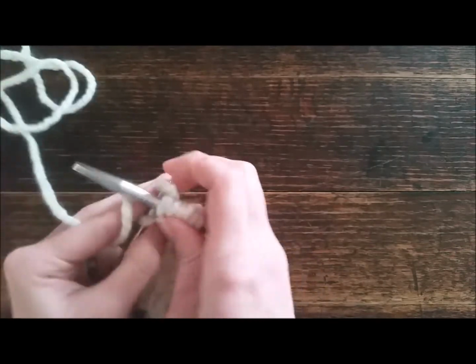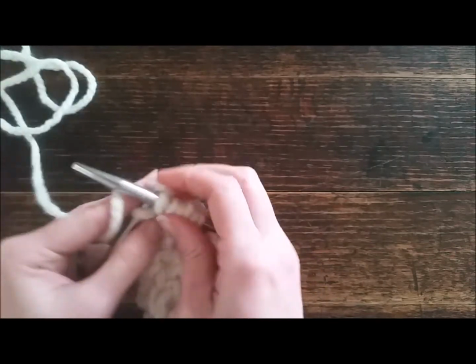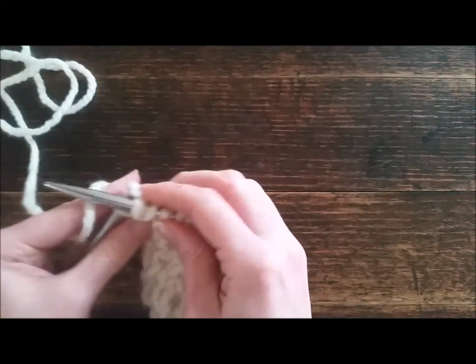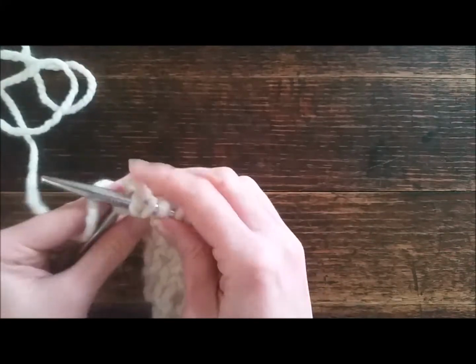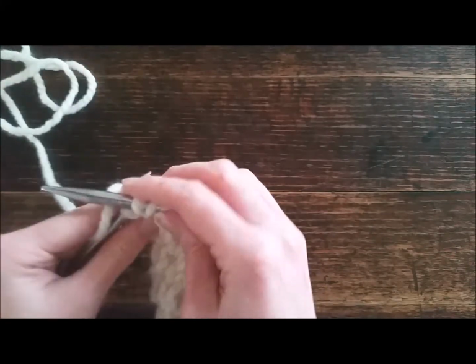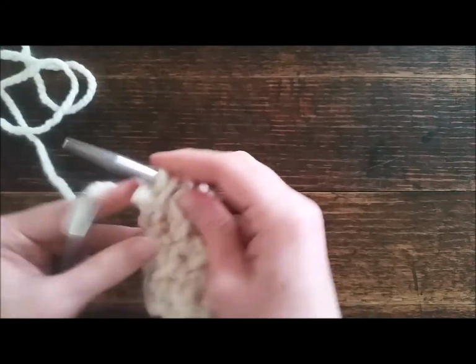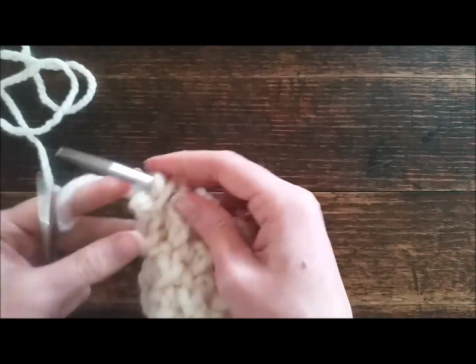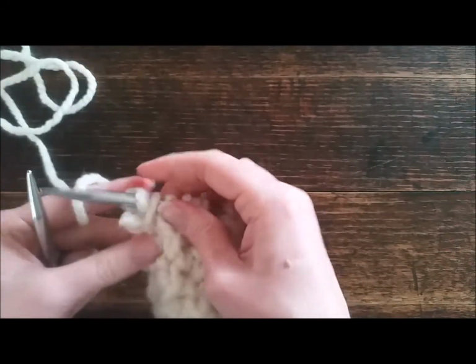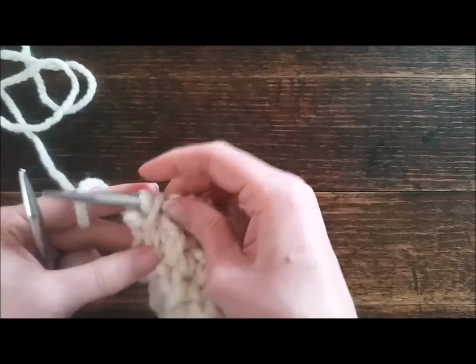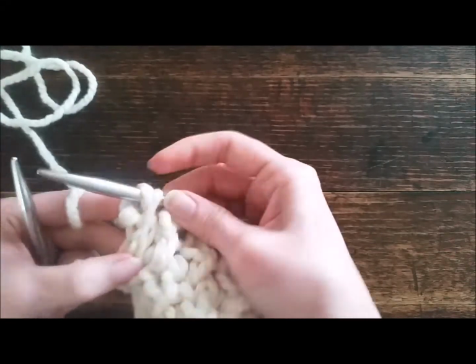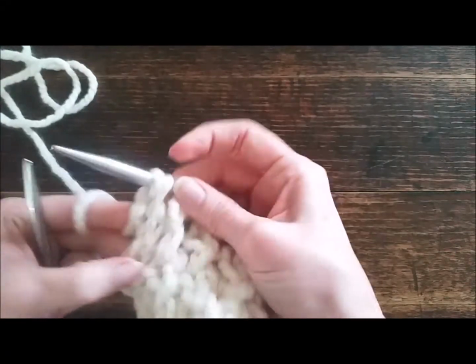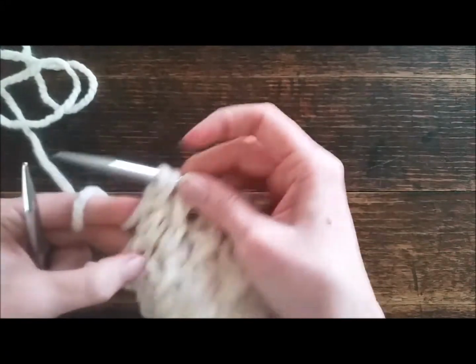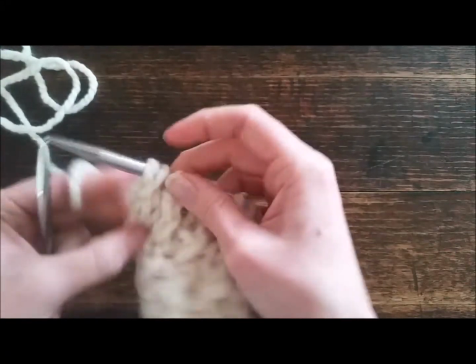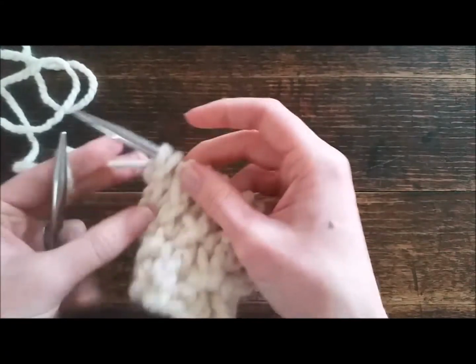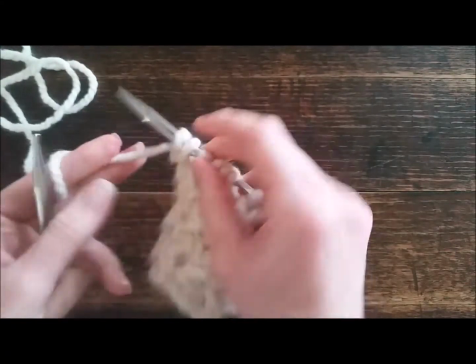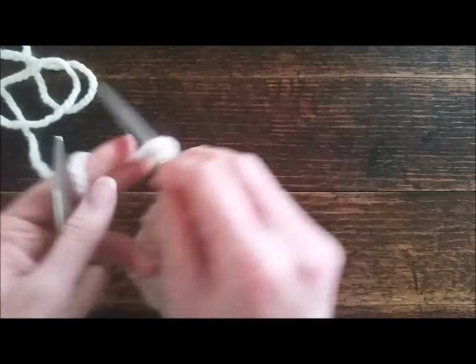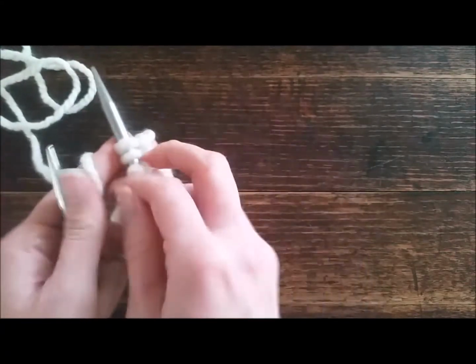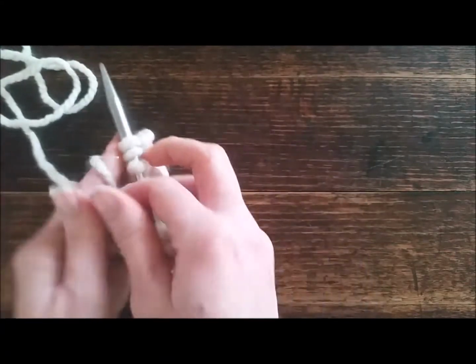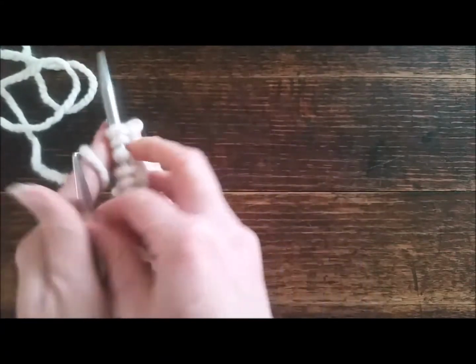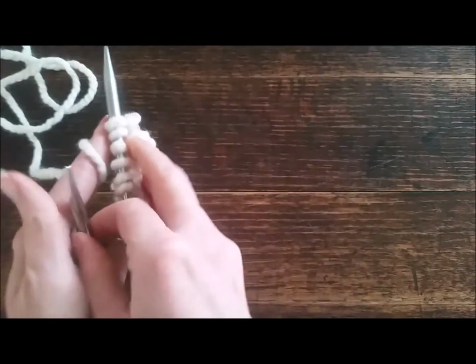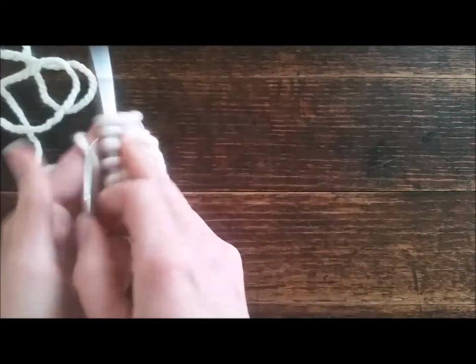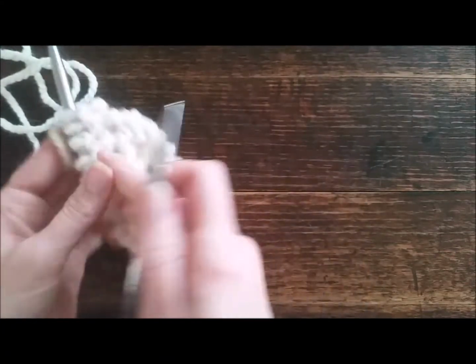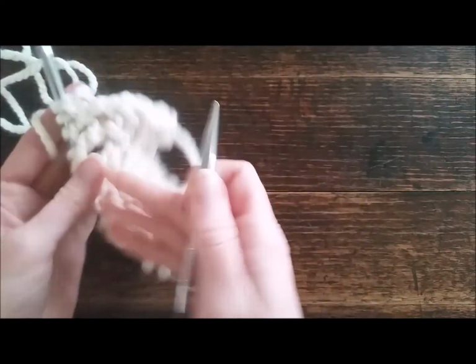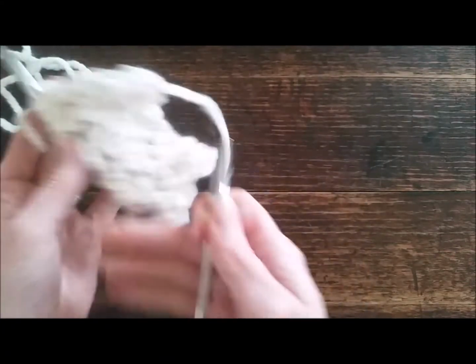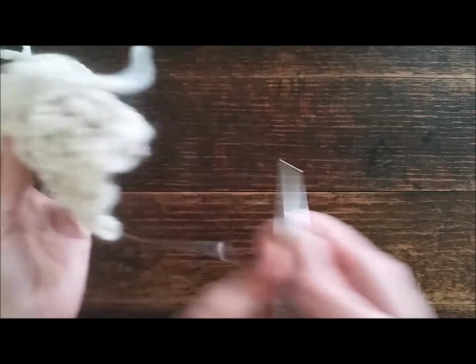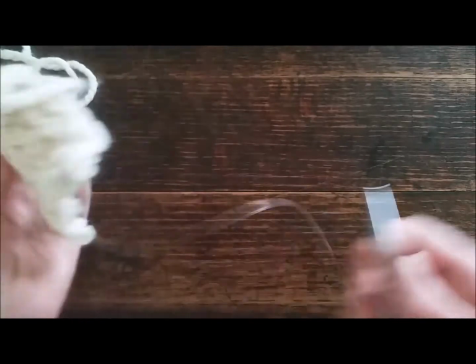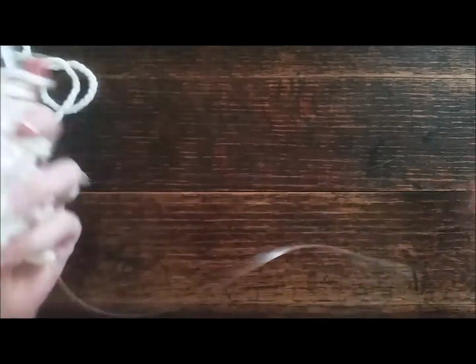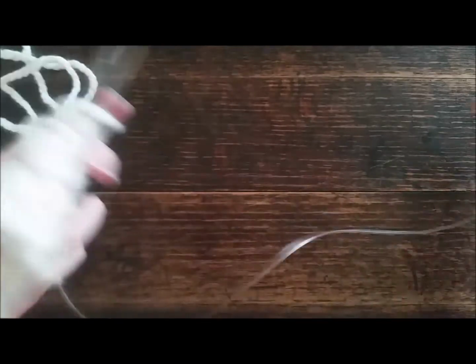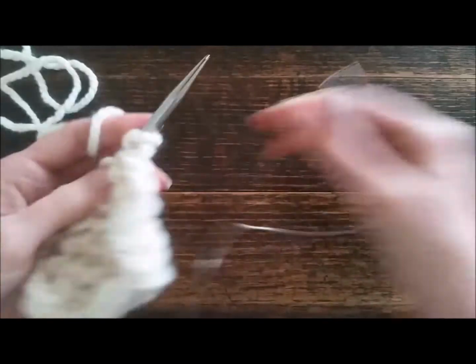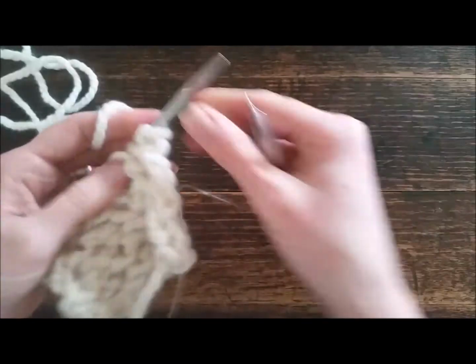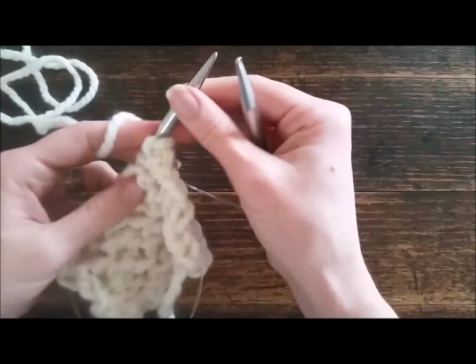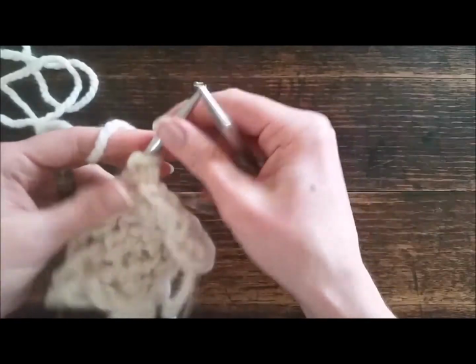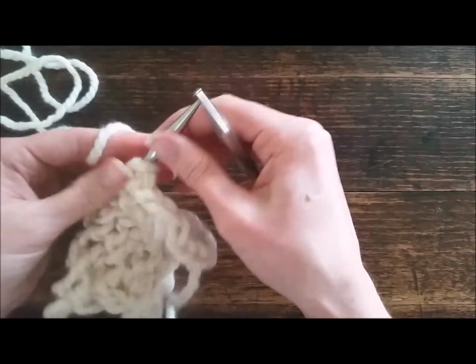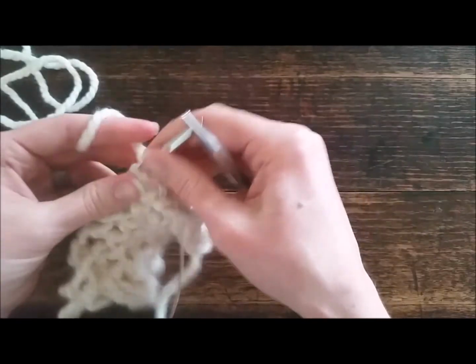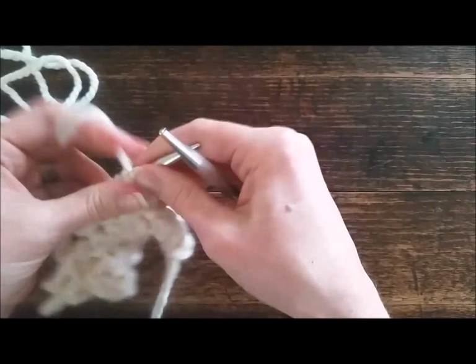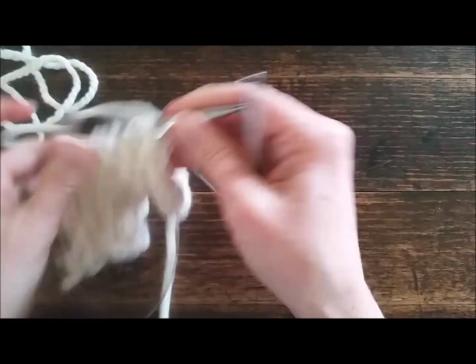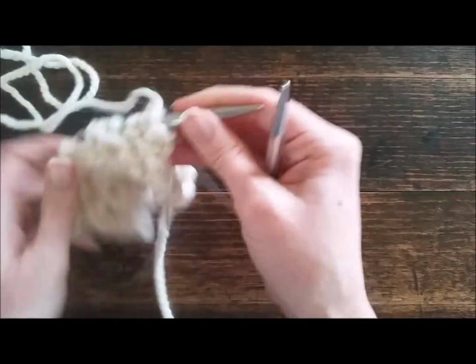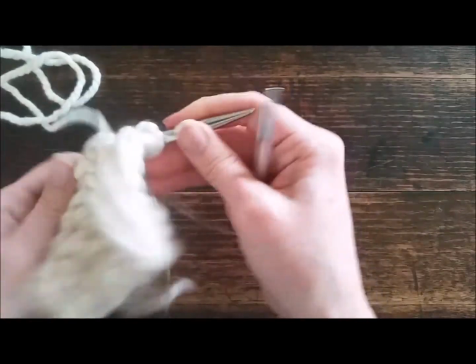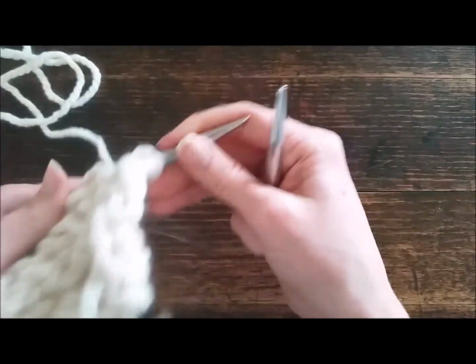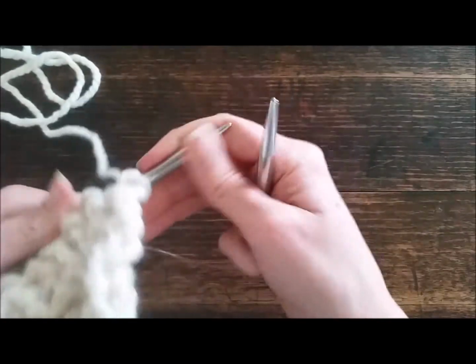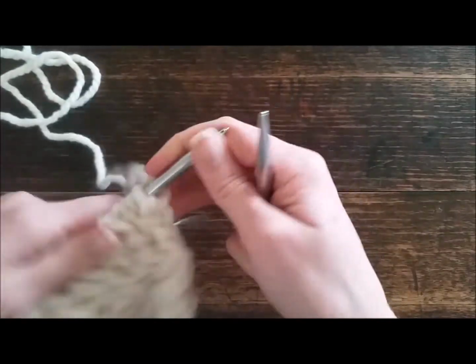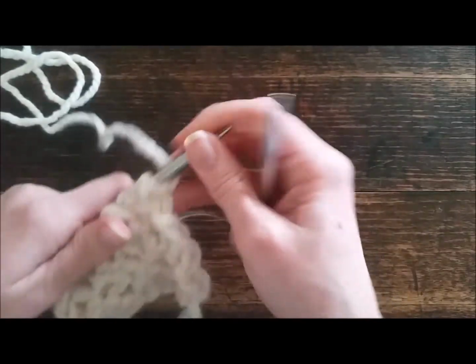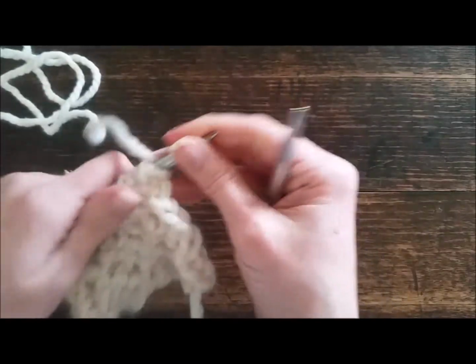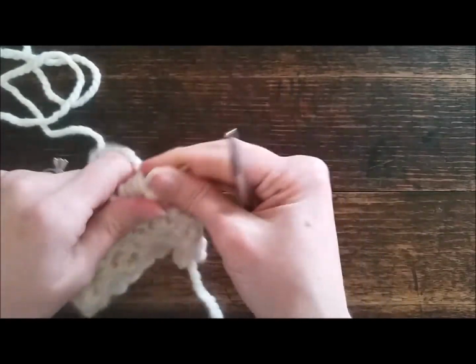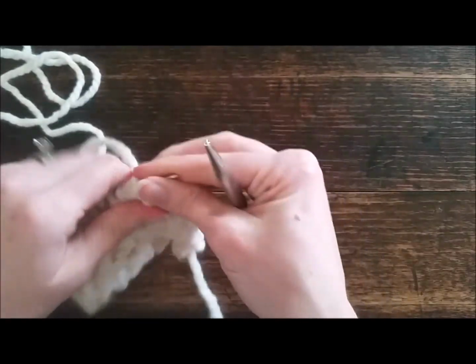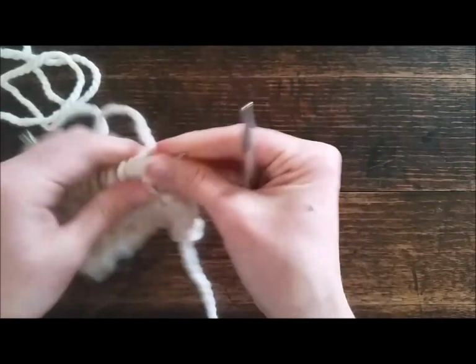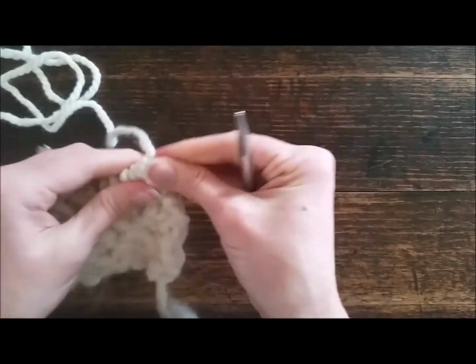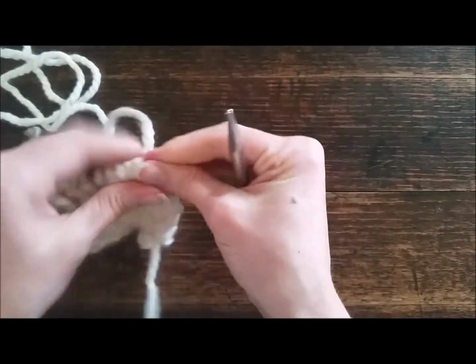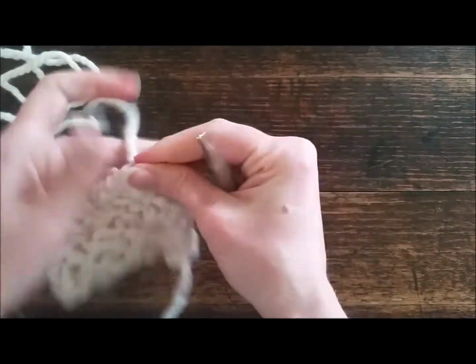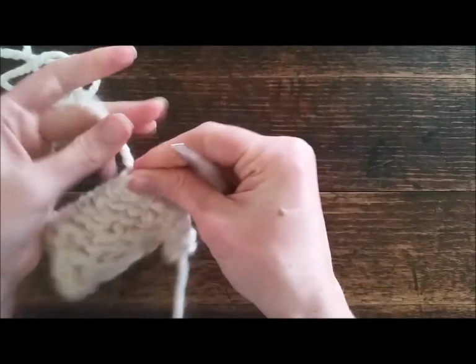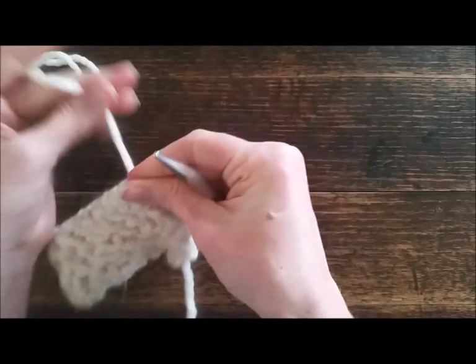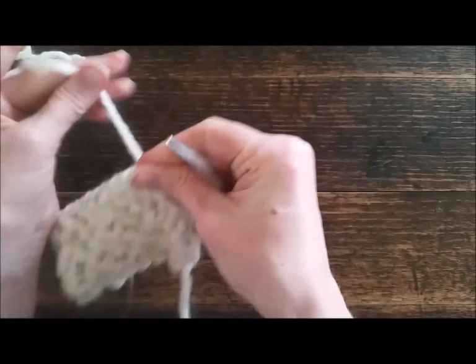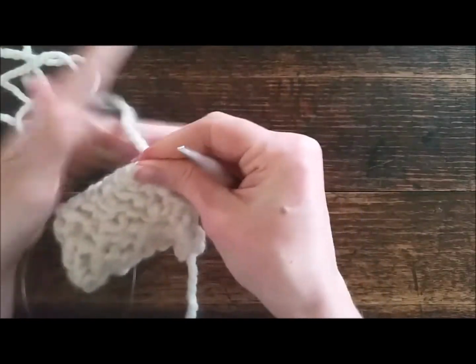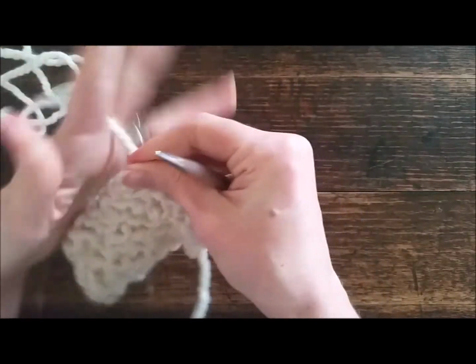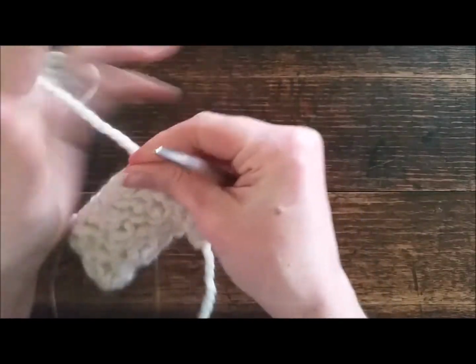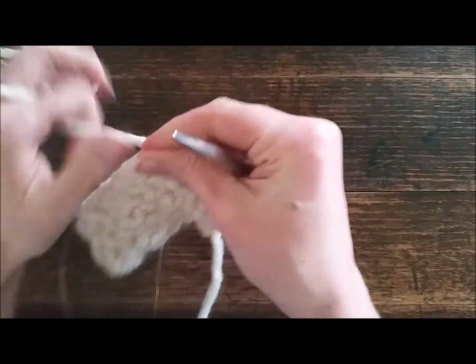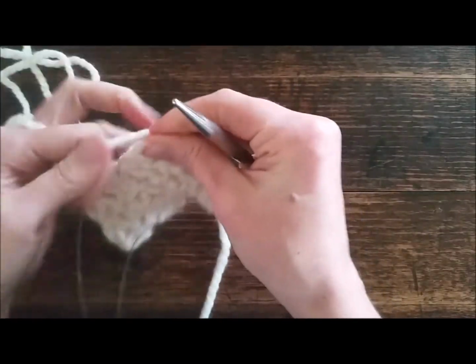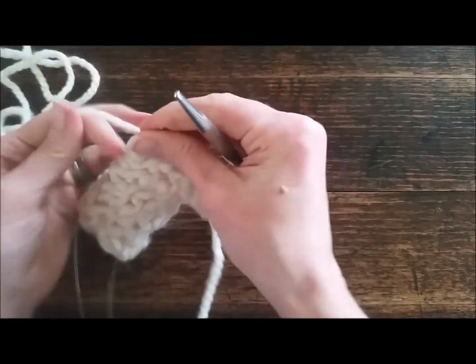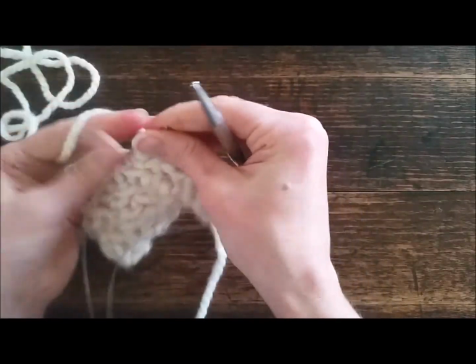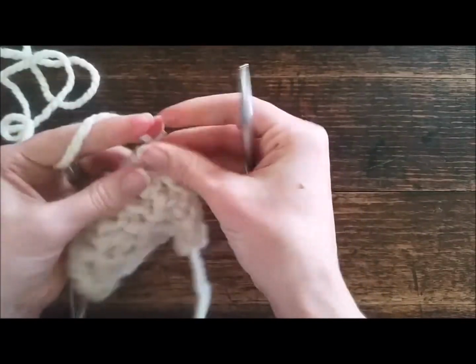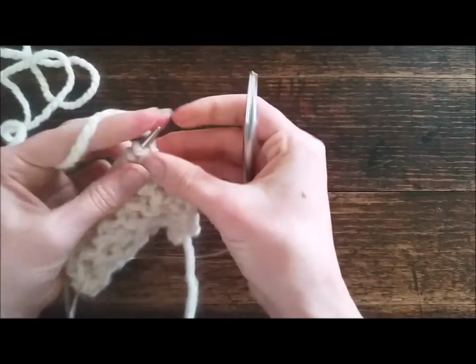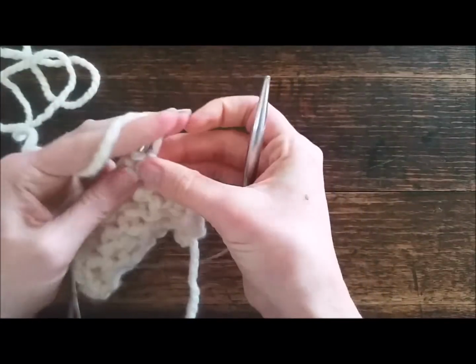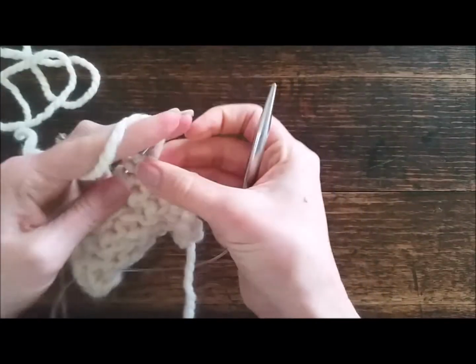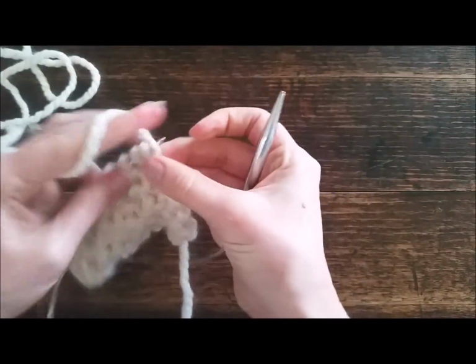The next row is a purl row and that ends the set — there are just four rows for the set.